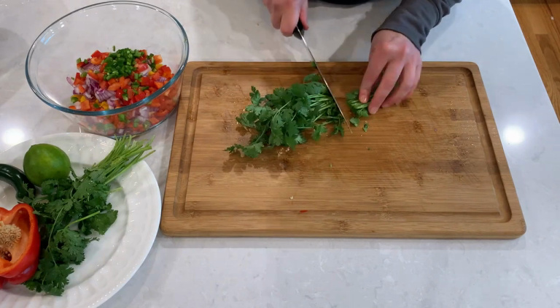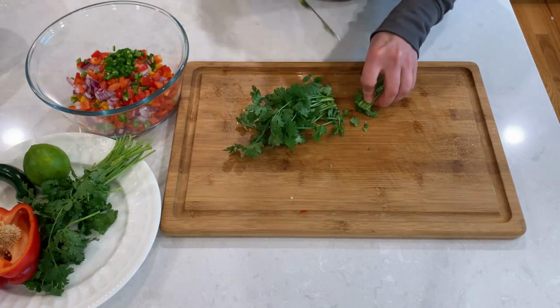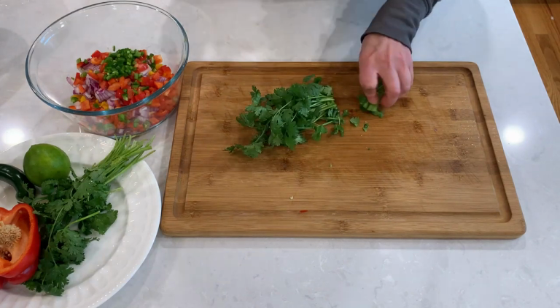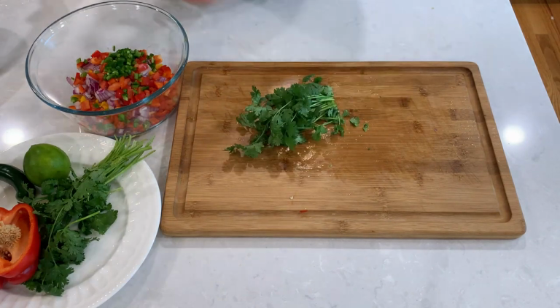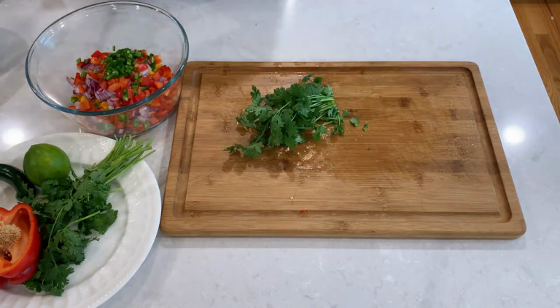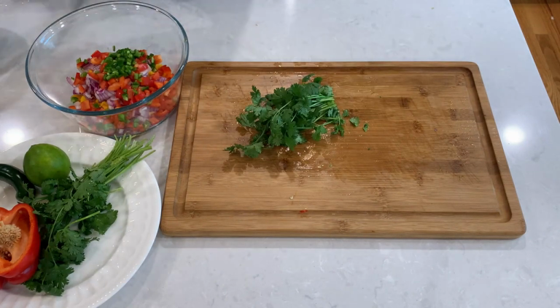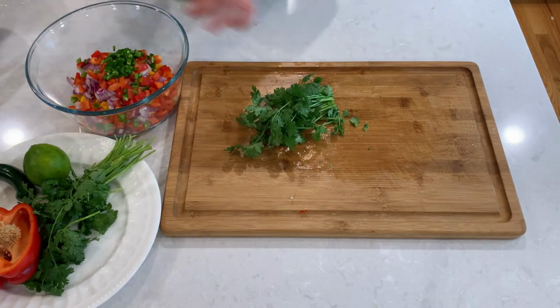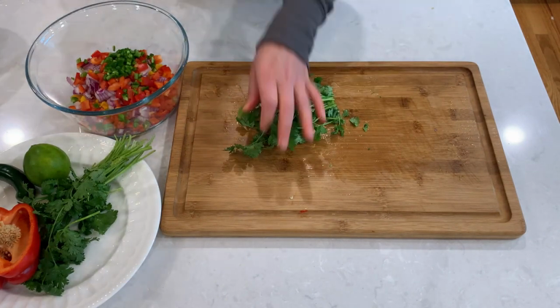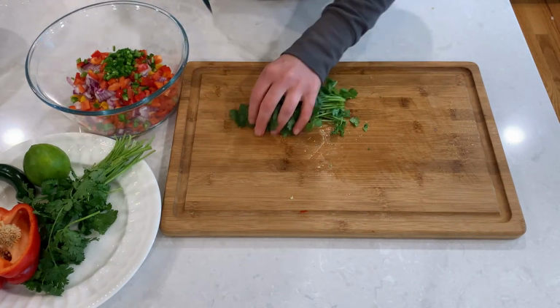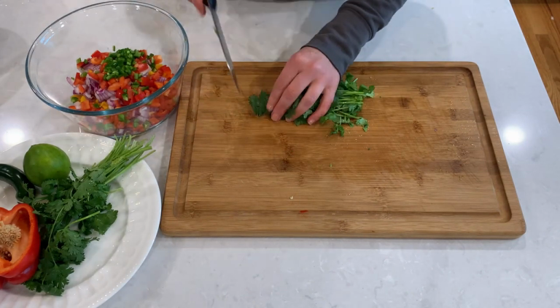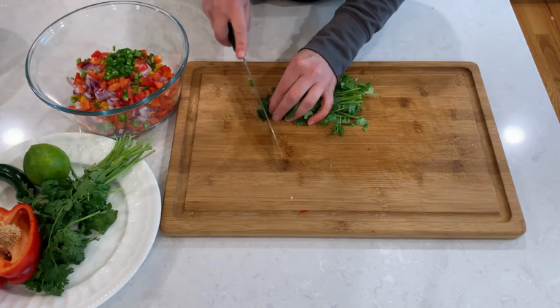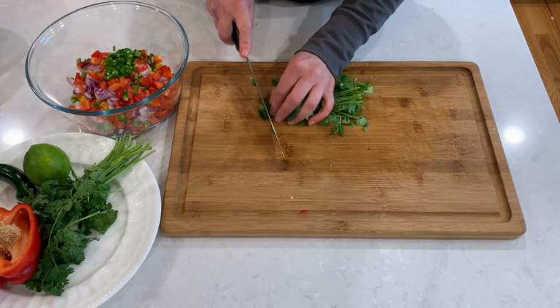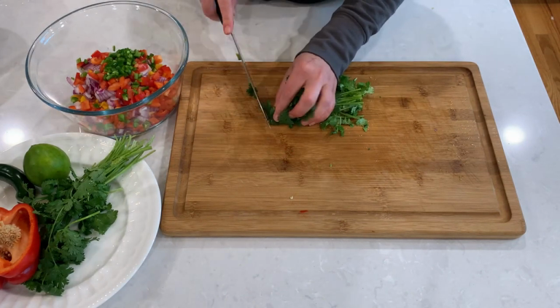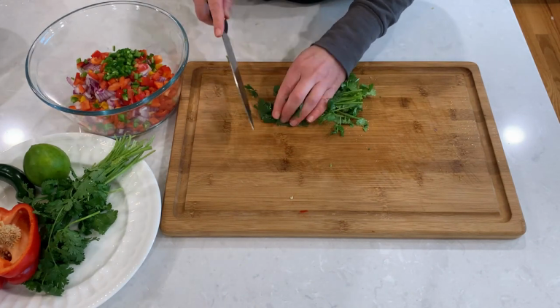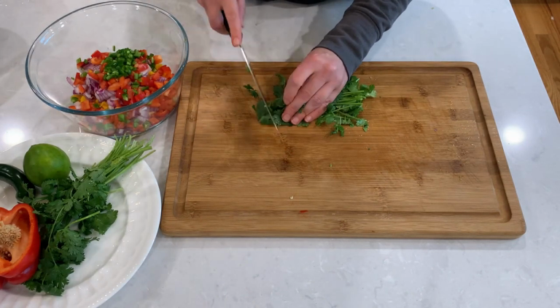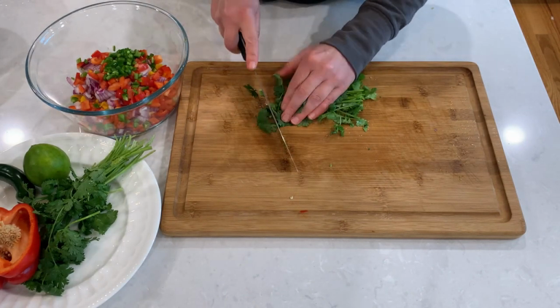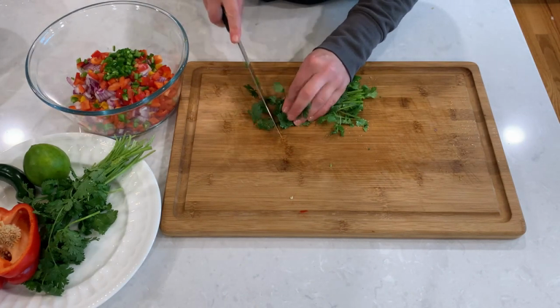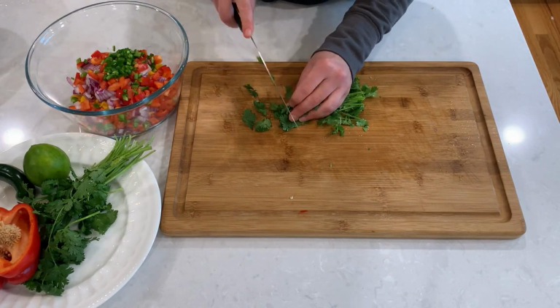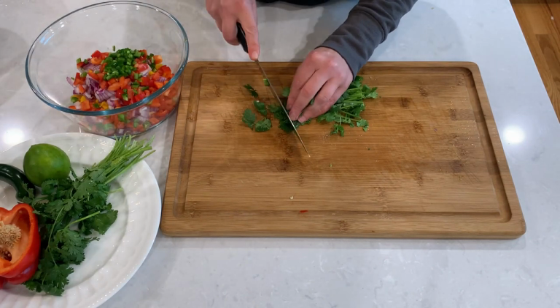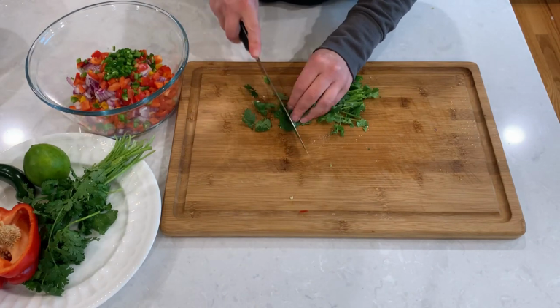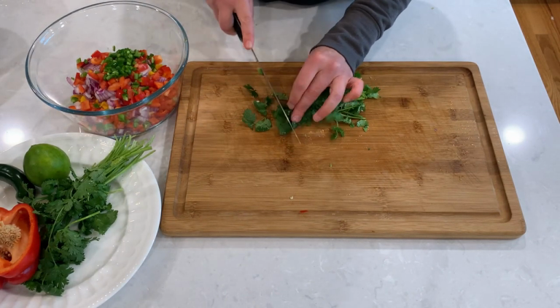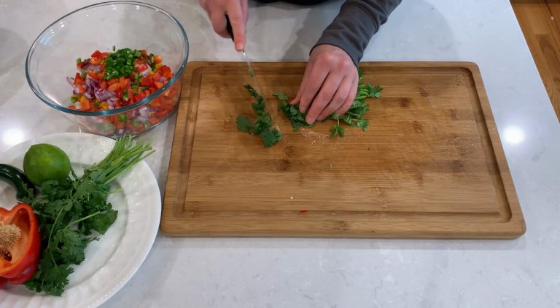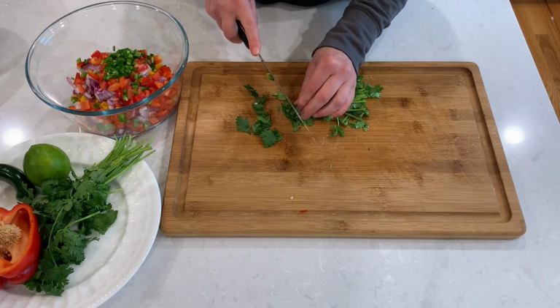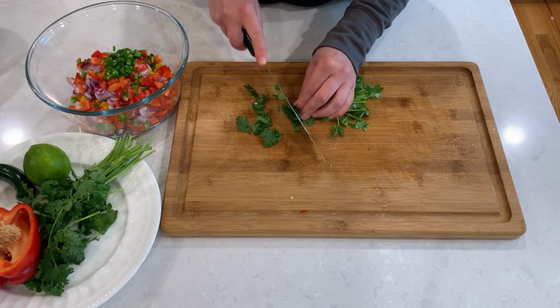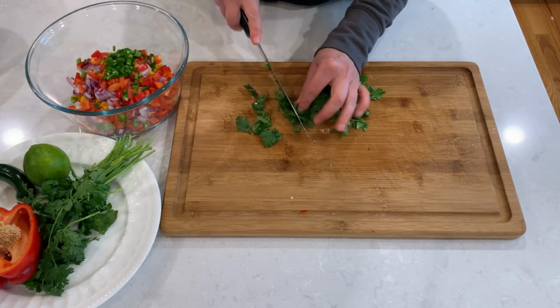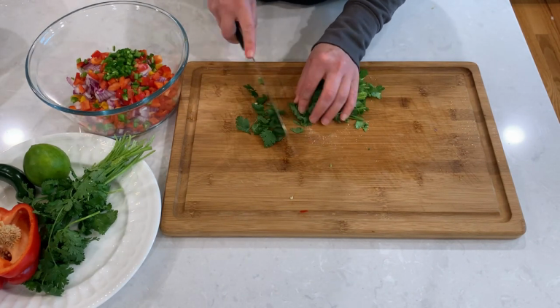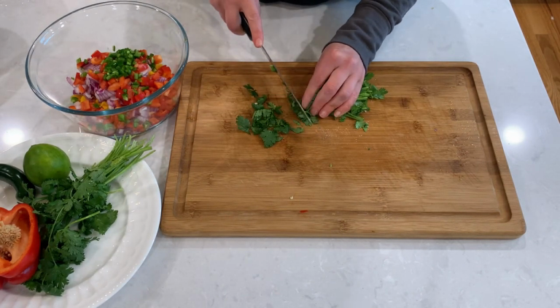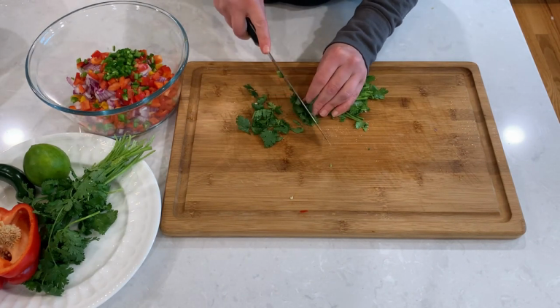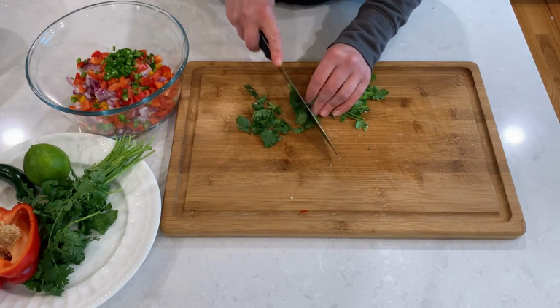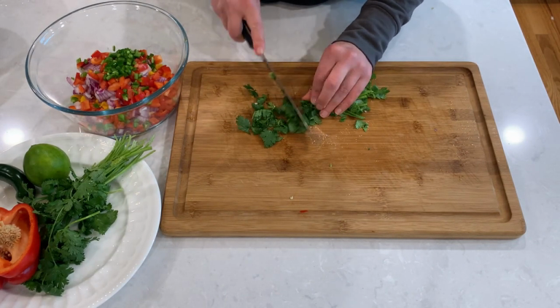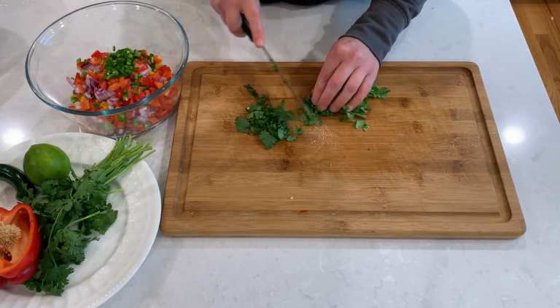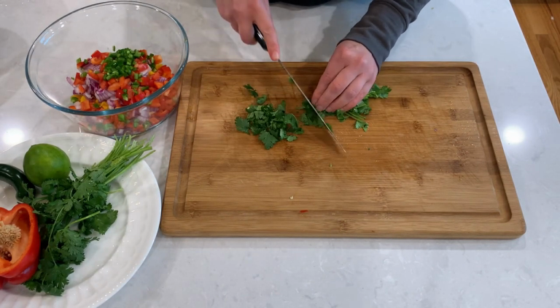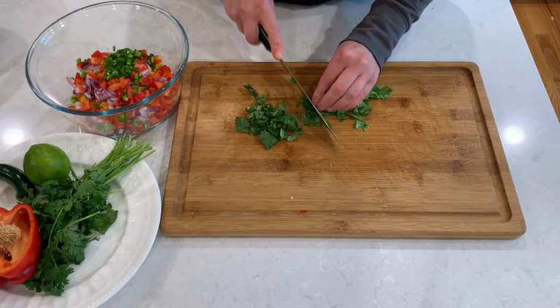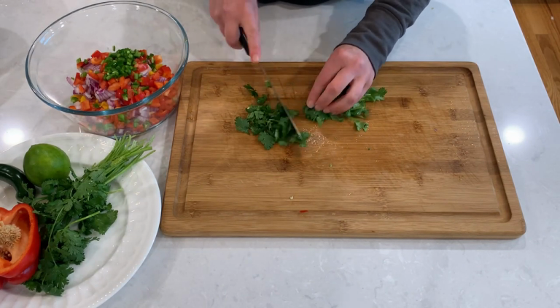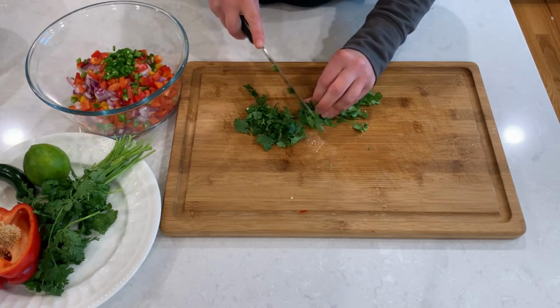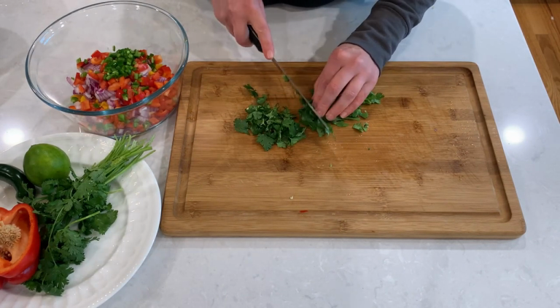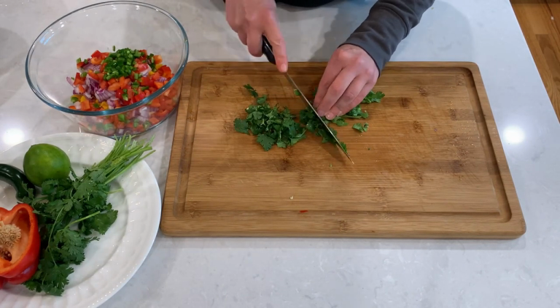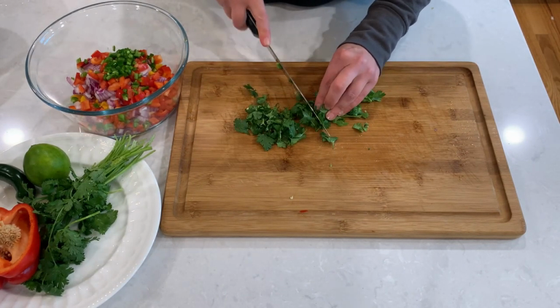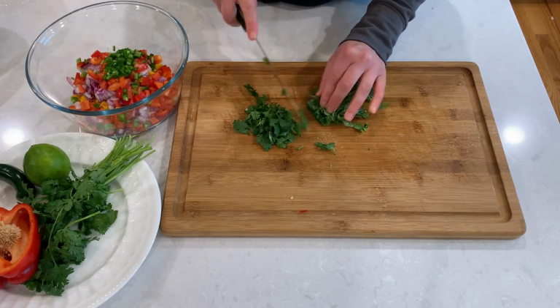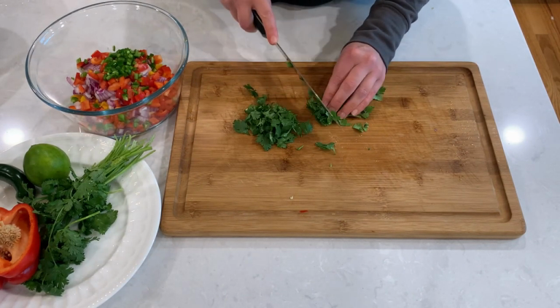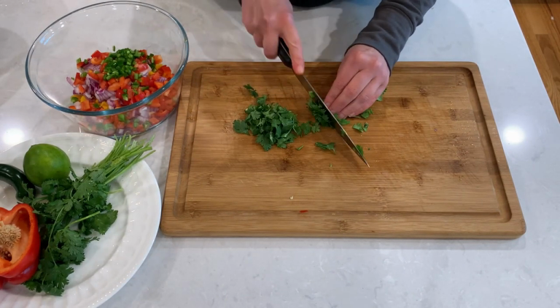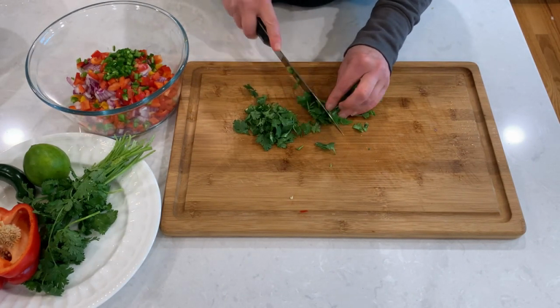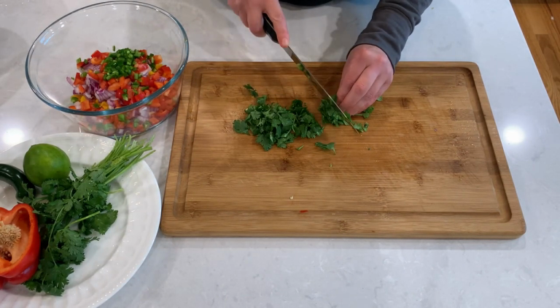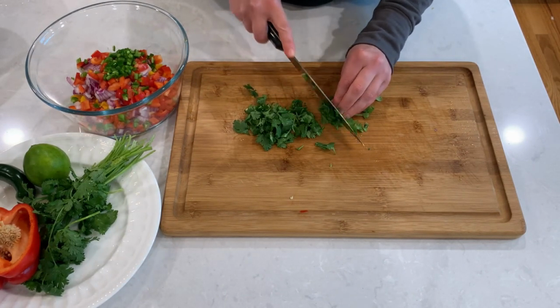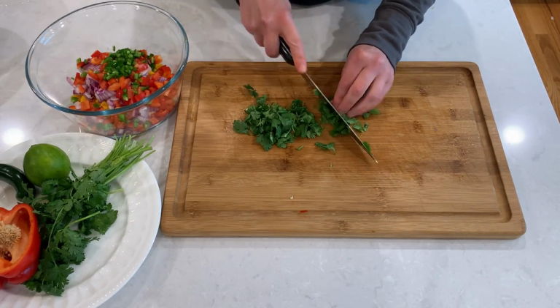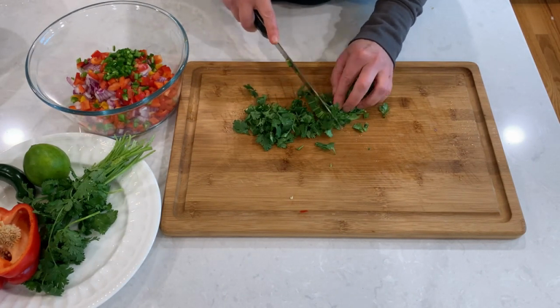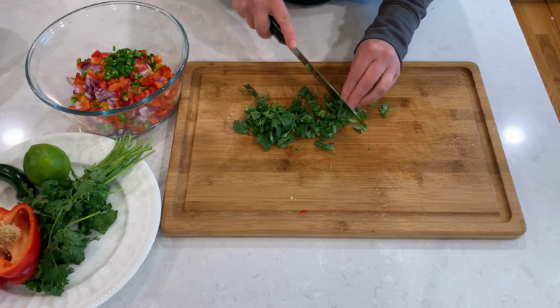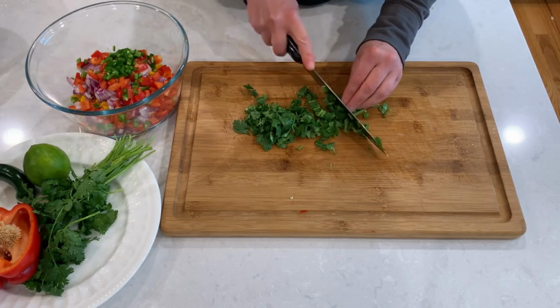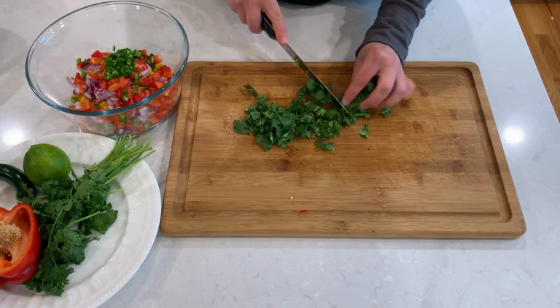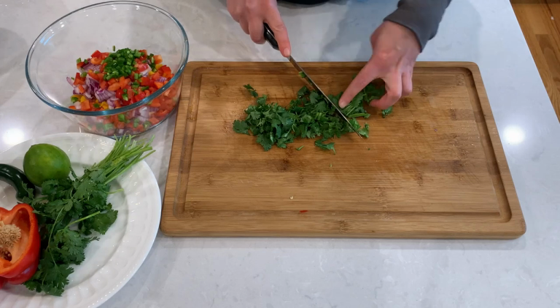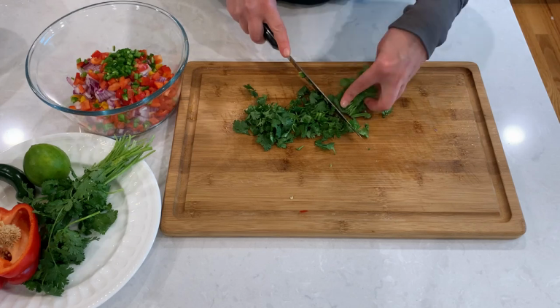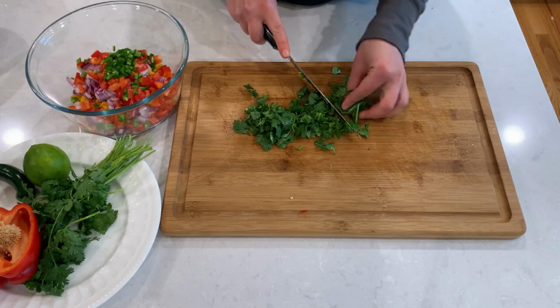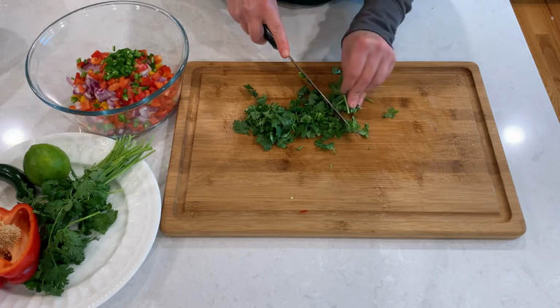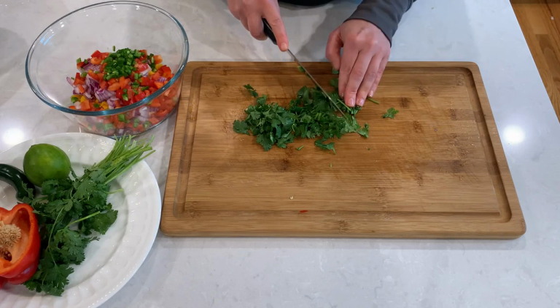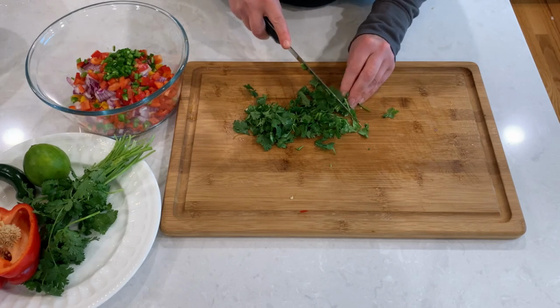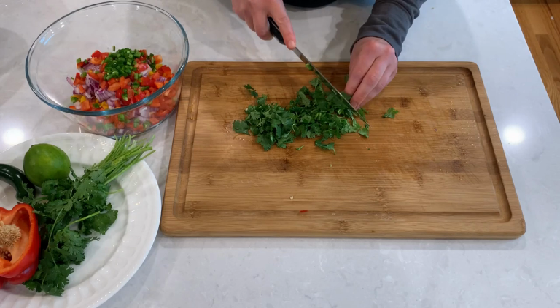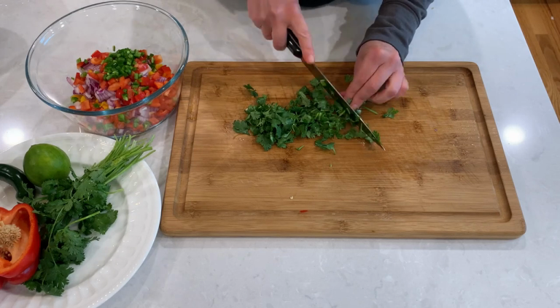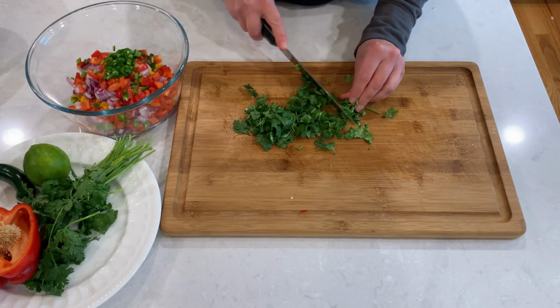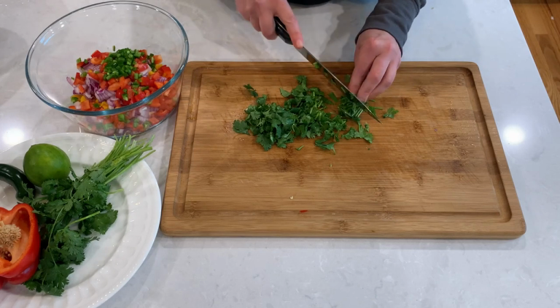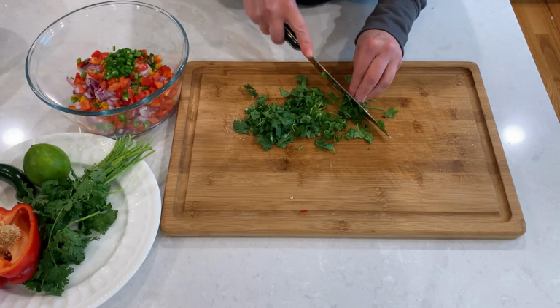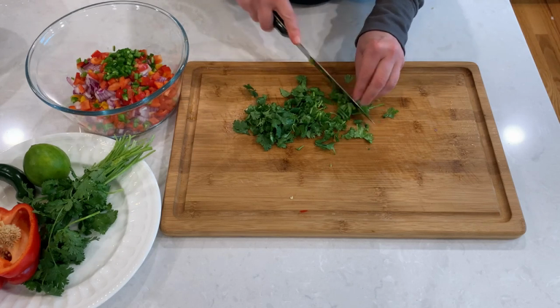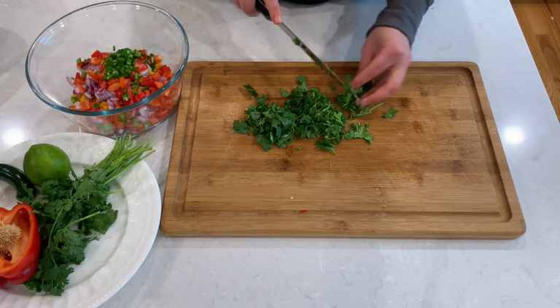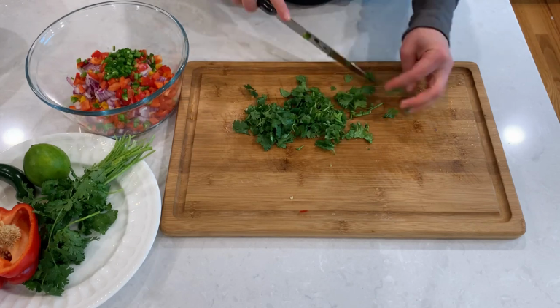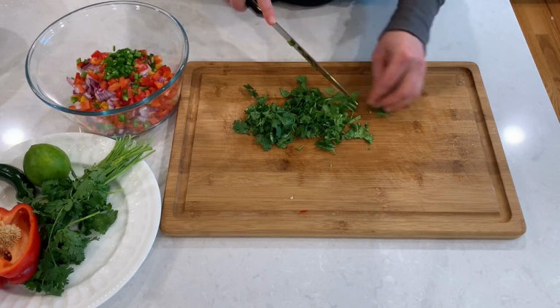Chop a small bunch of cilantro, and if you really don't like it, or one of your guests doesn't like it, you could always leave it out.